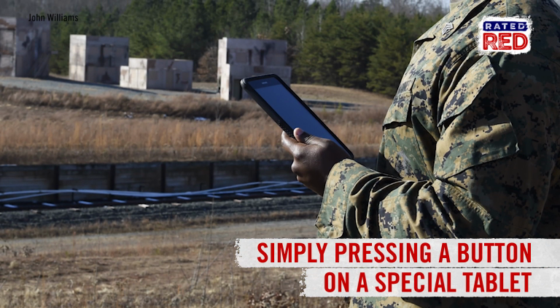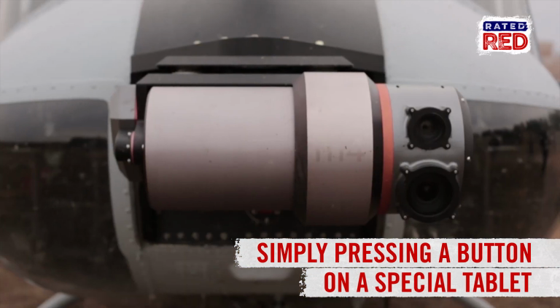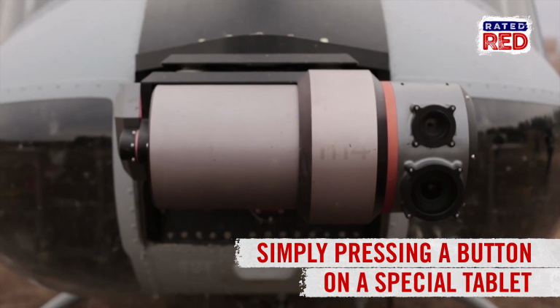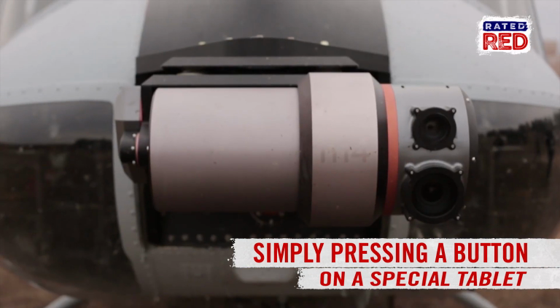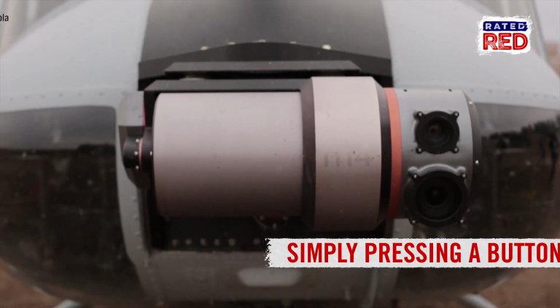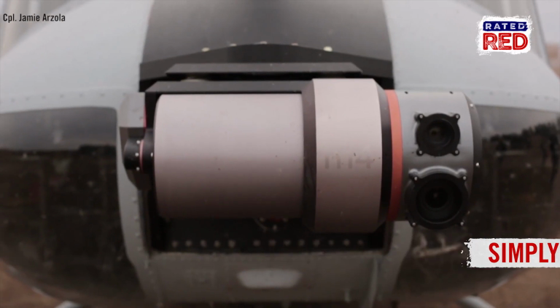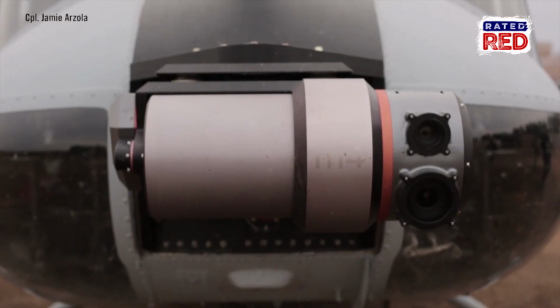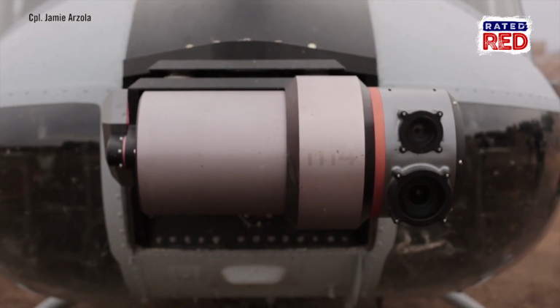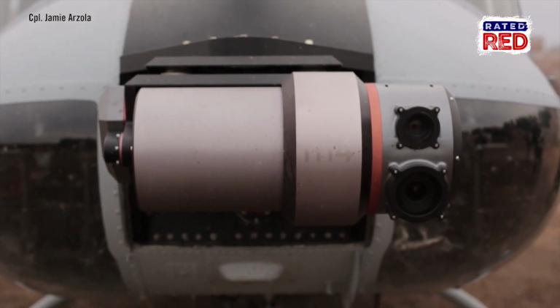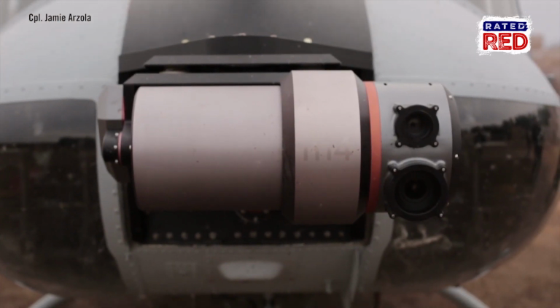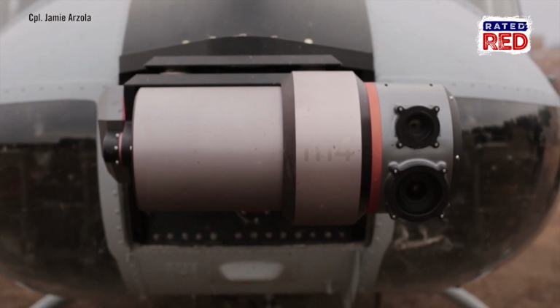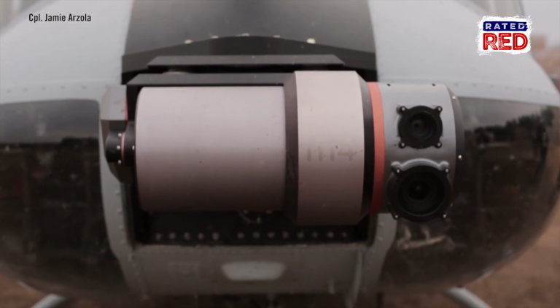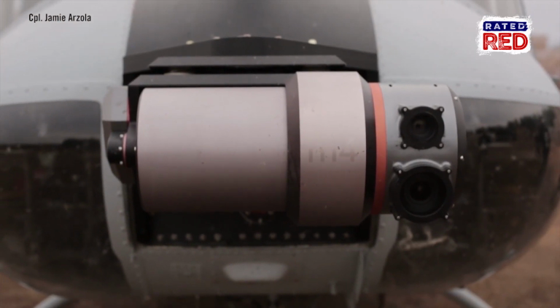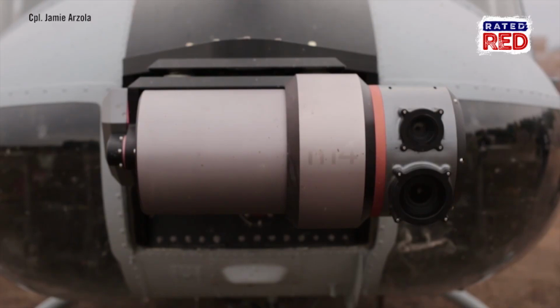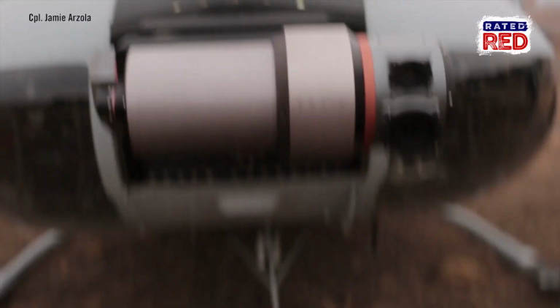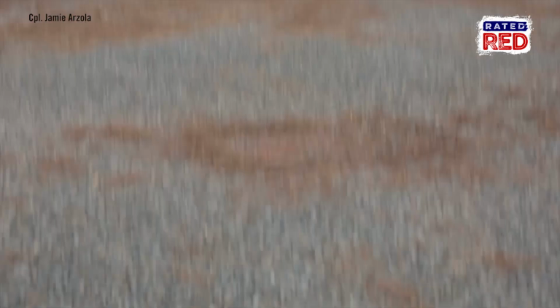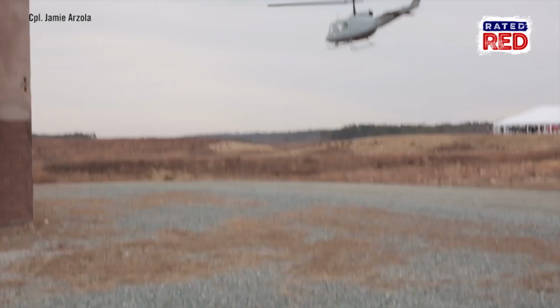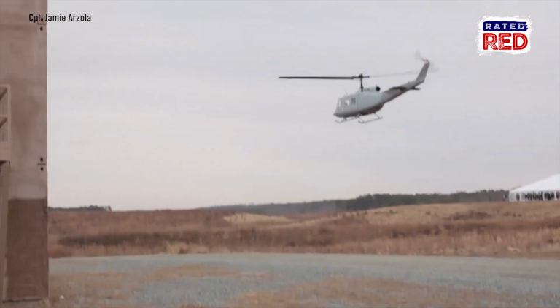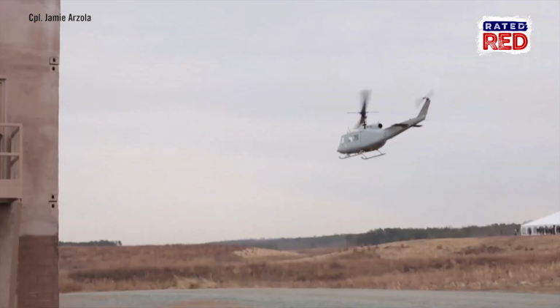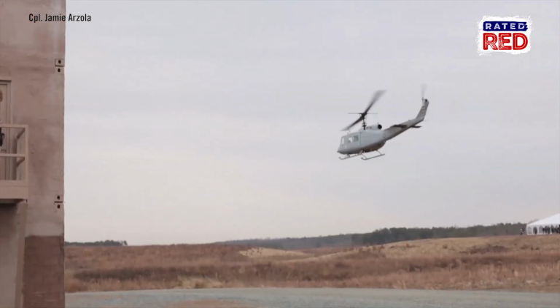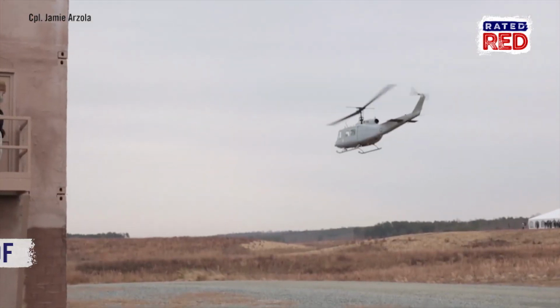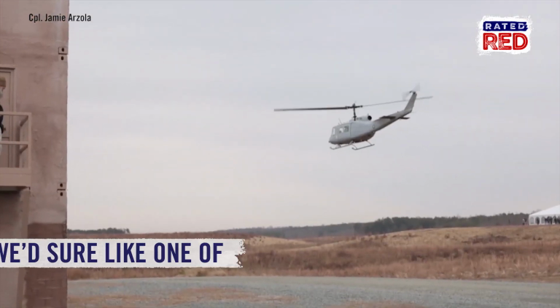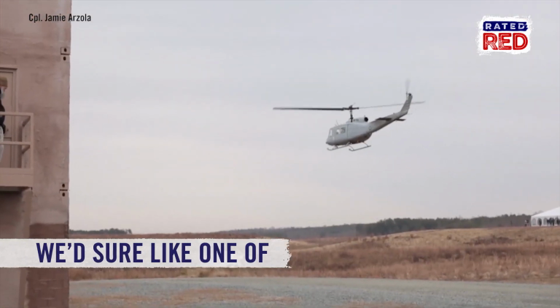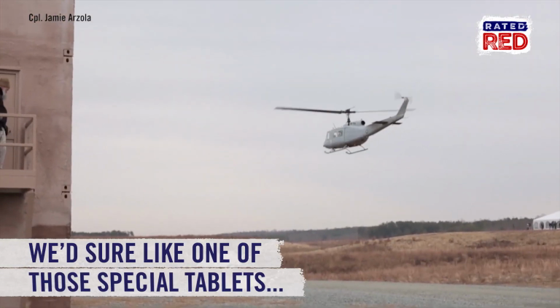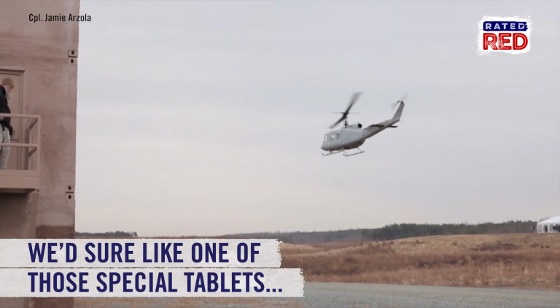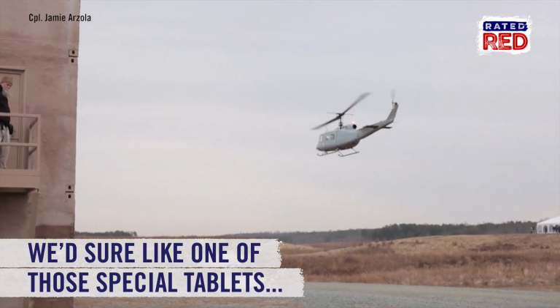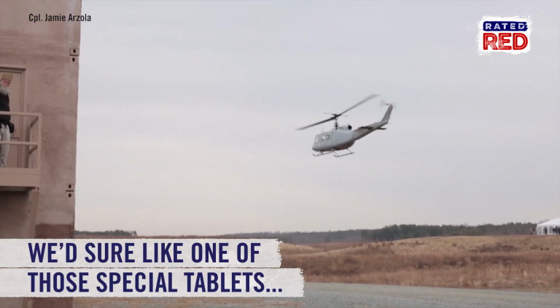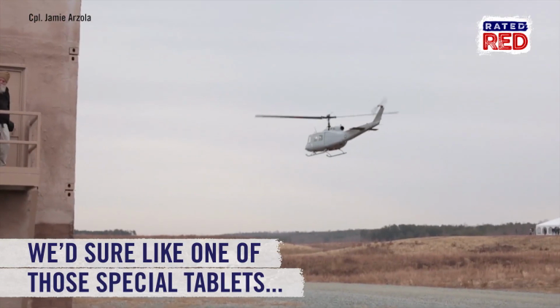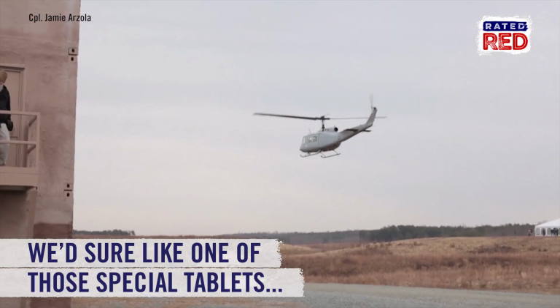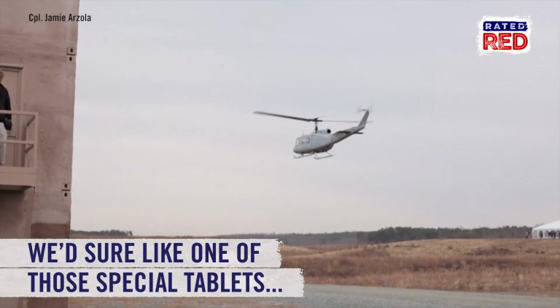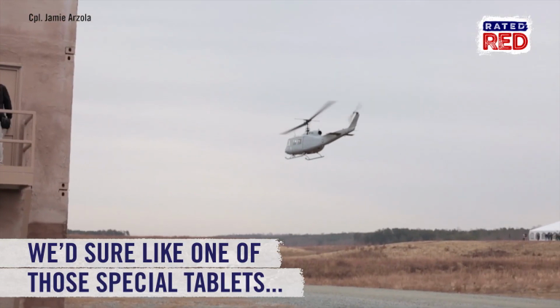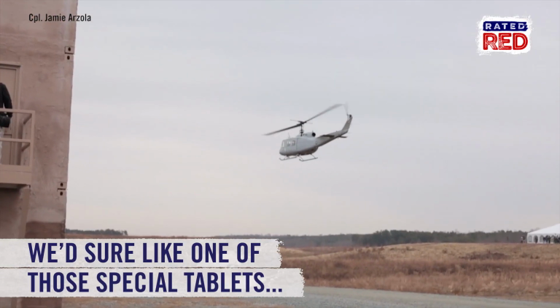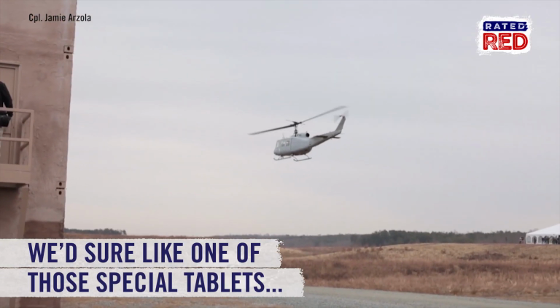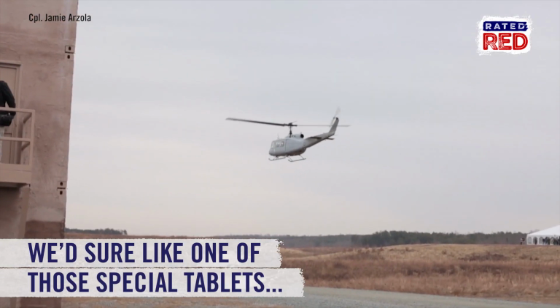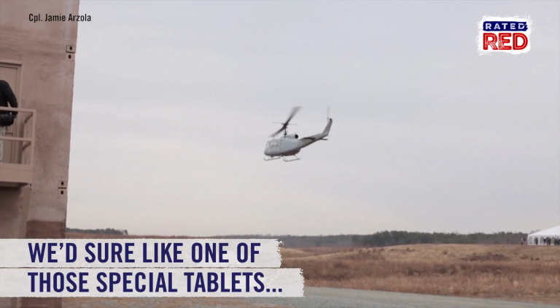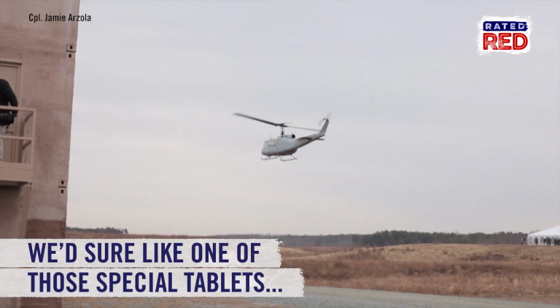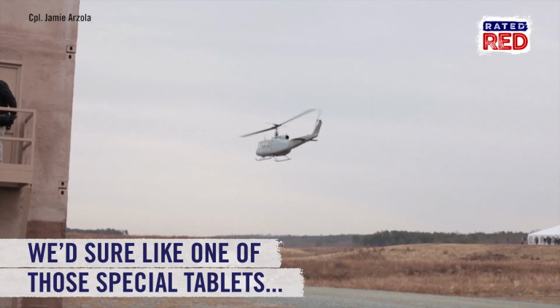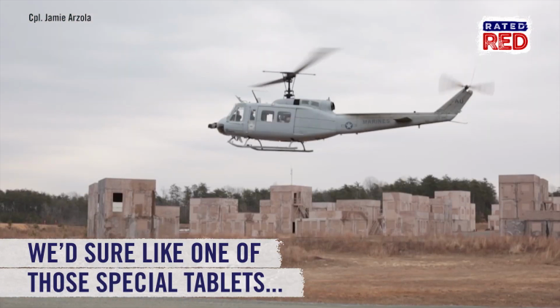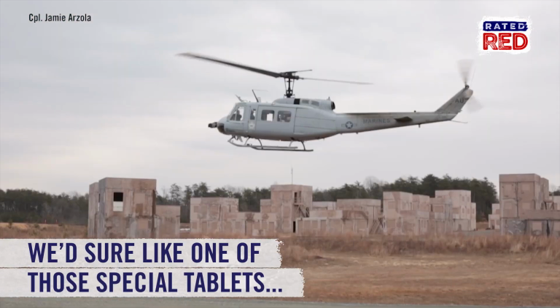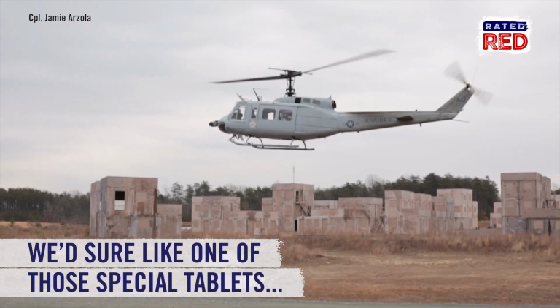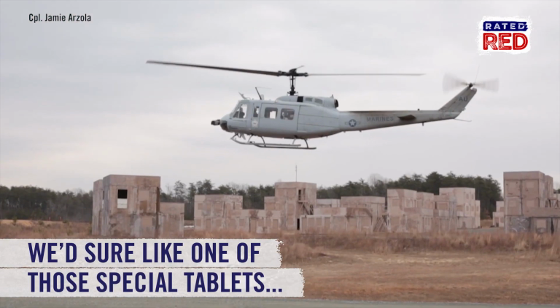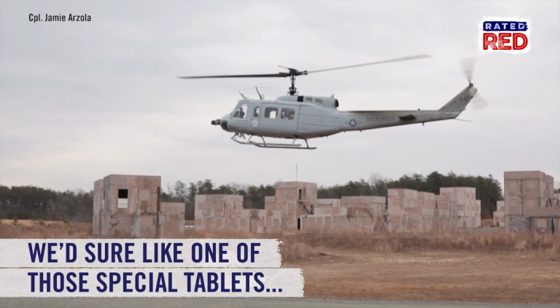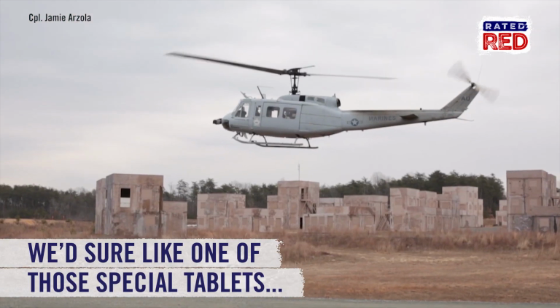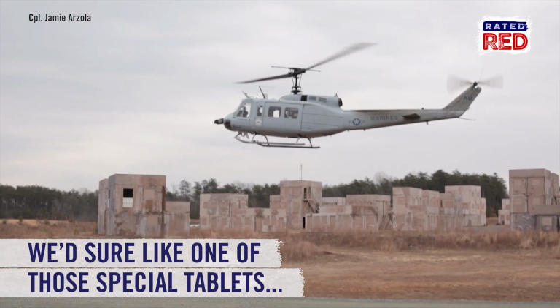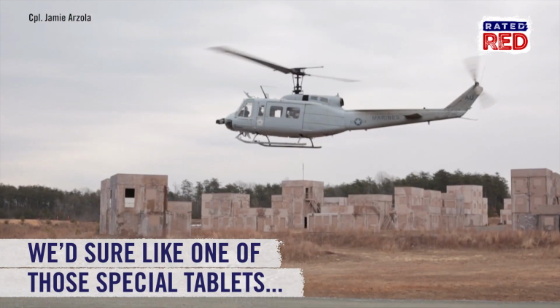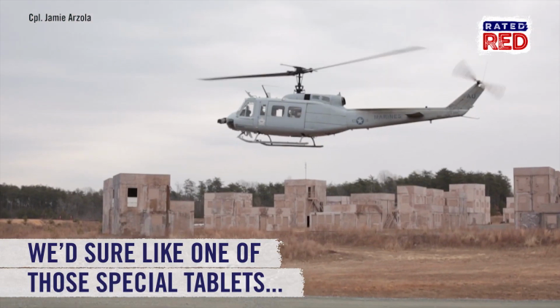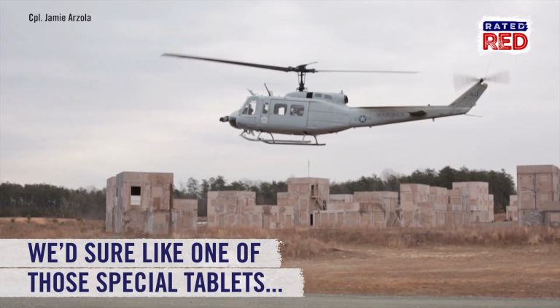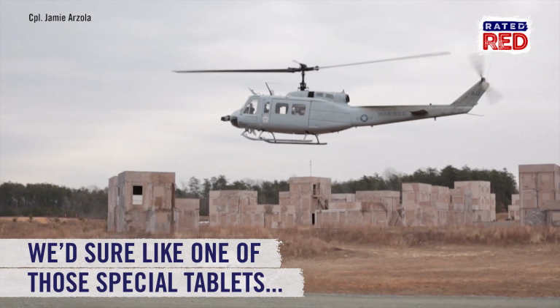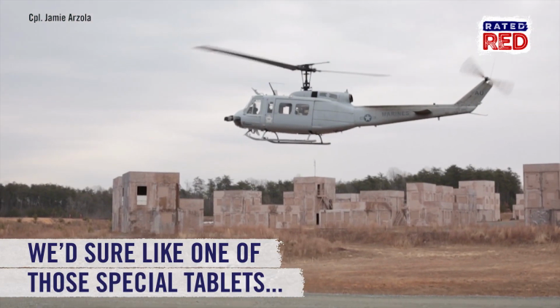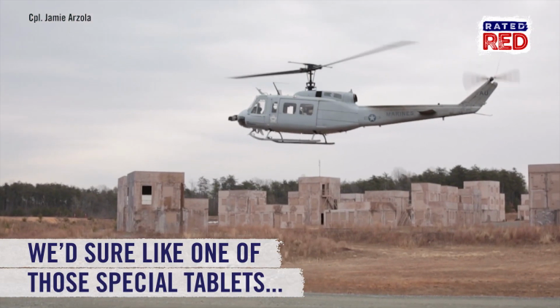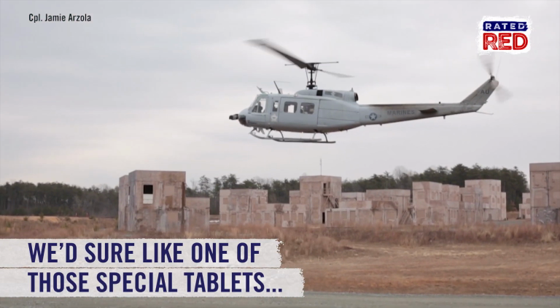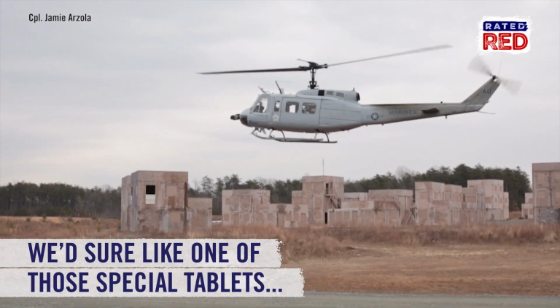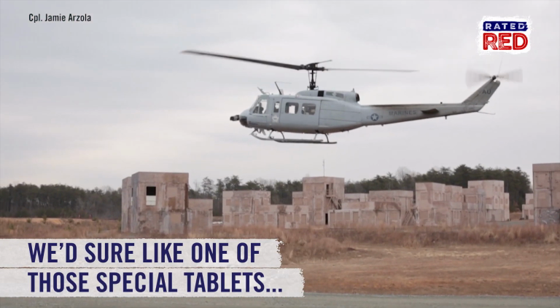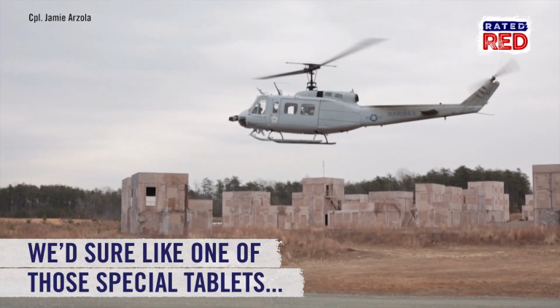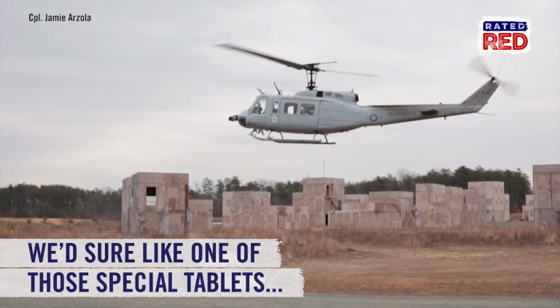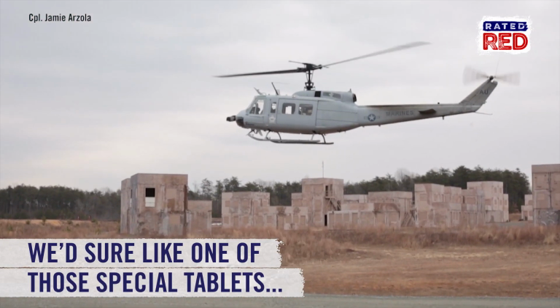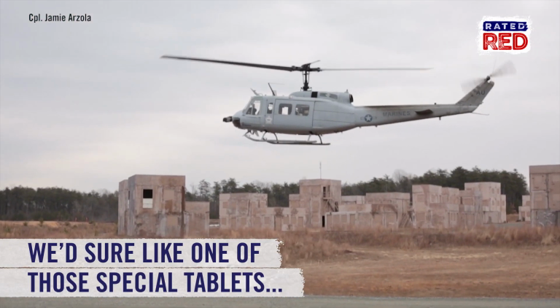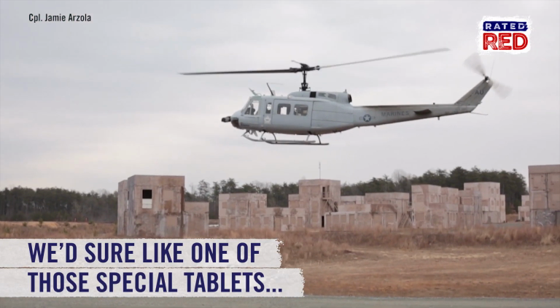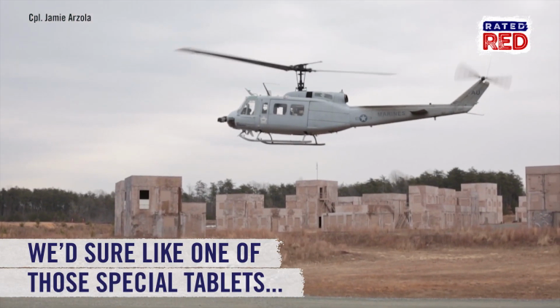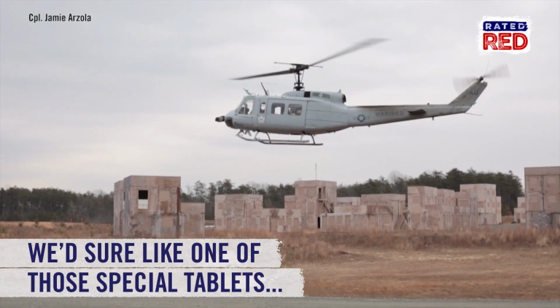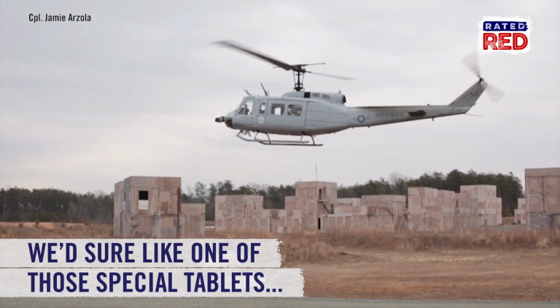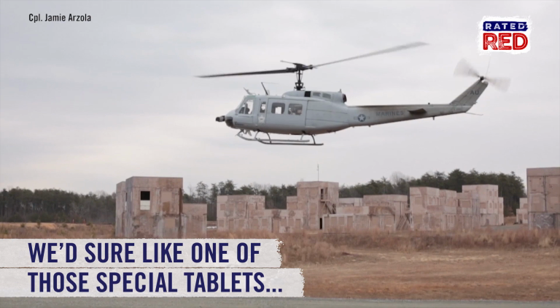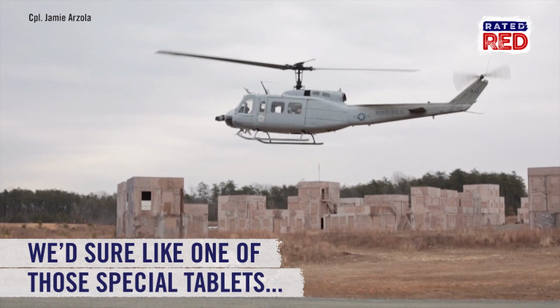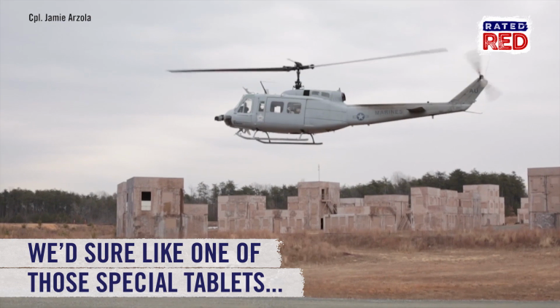The training program for the AACUS is meant for personnel without prior aviation experience and takes less than a day to complete.